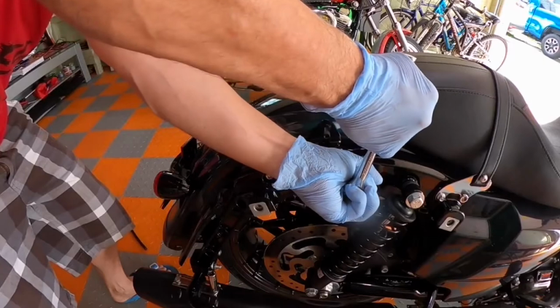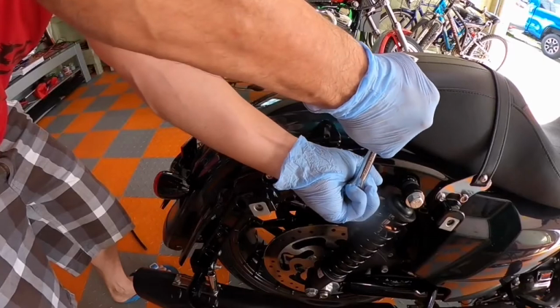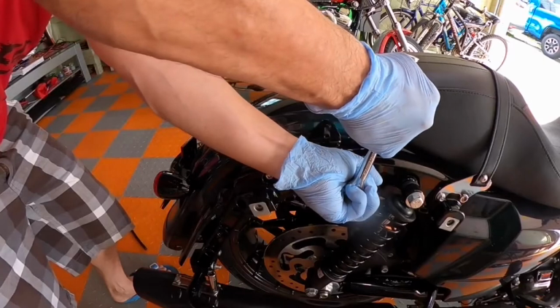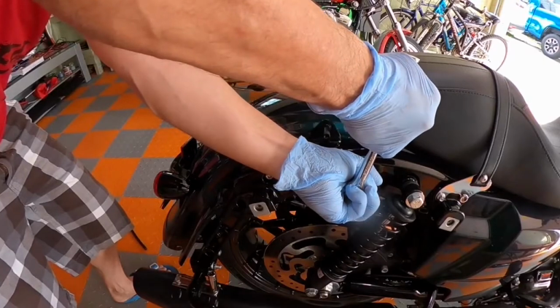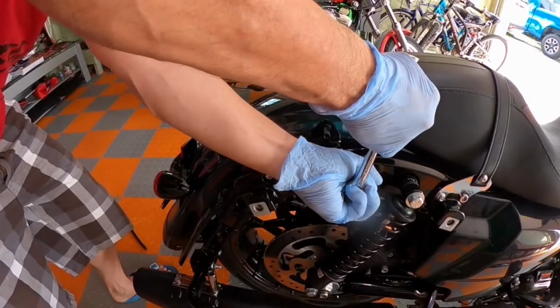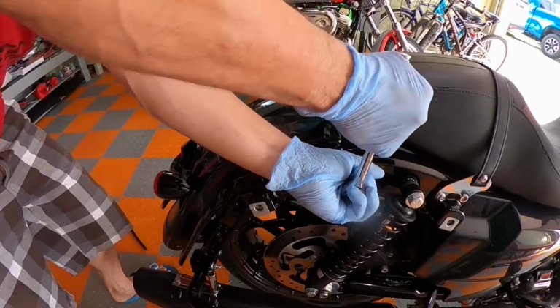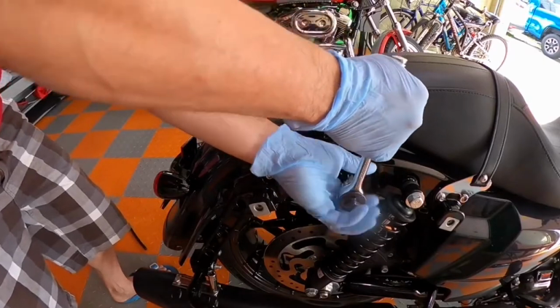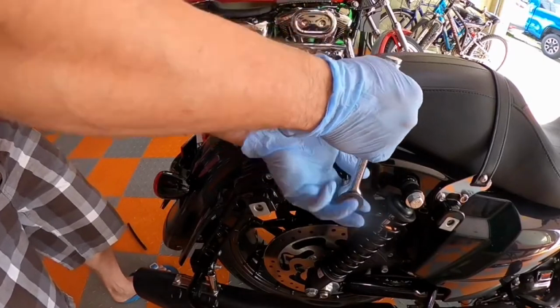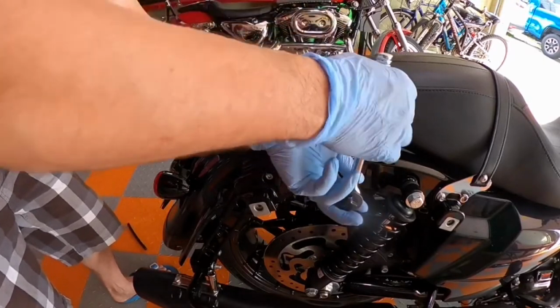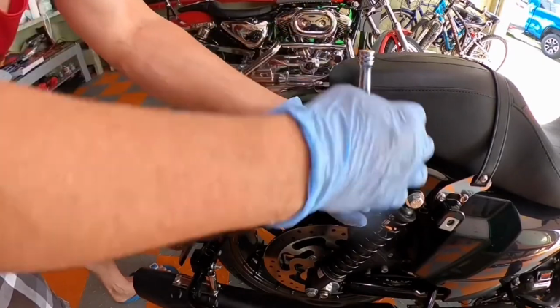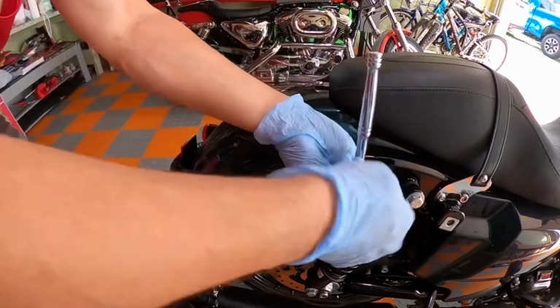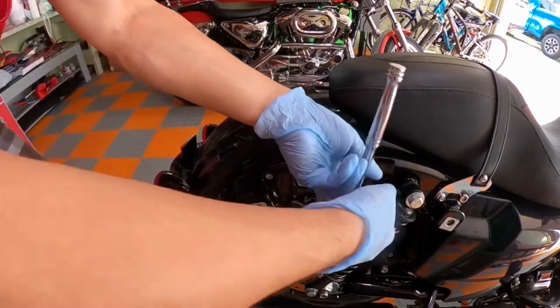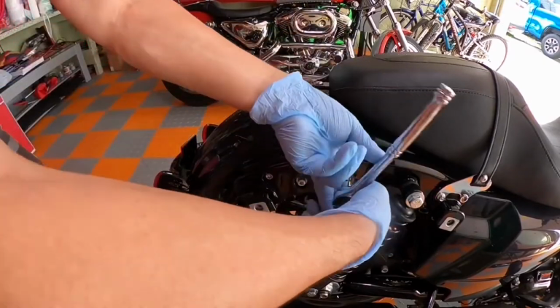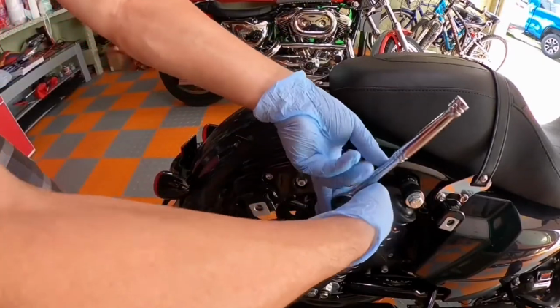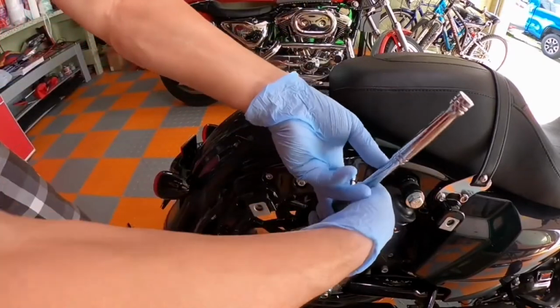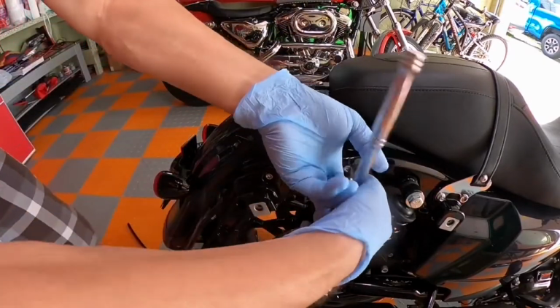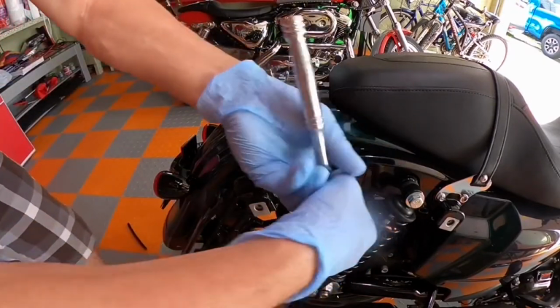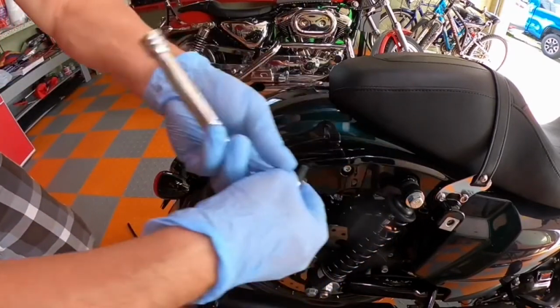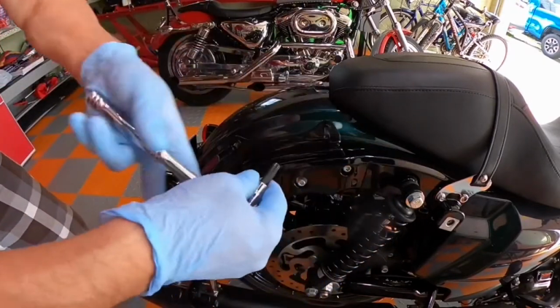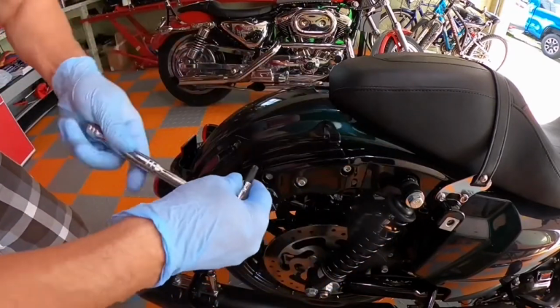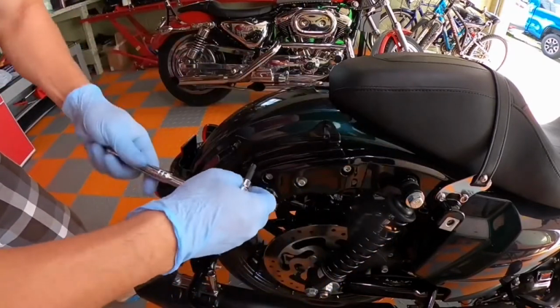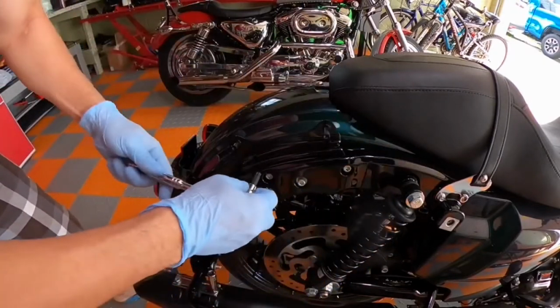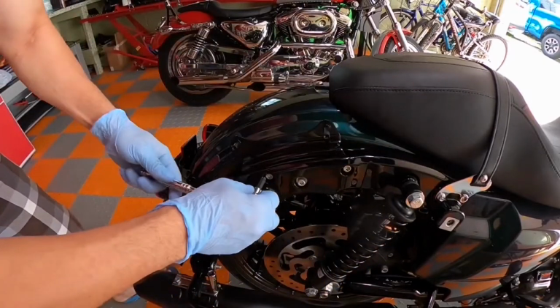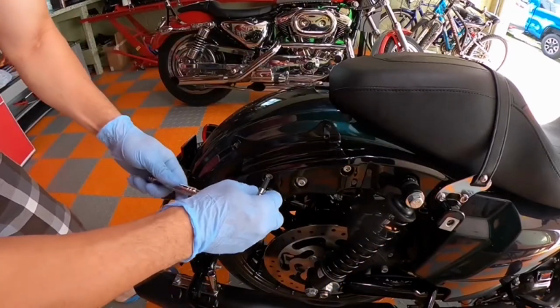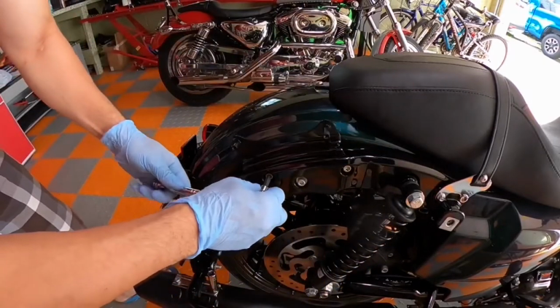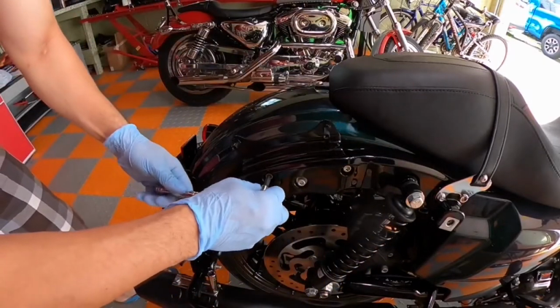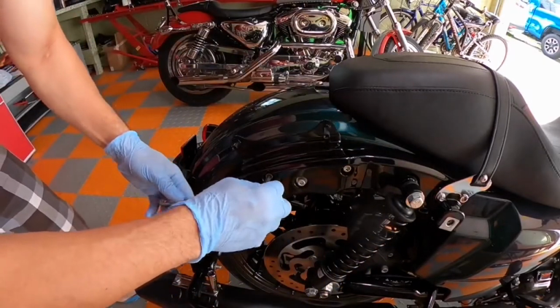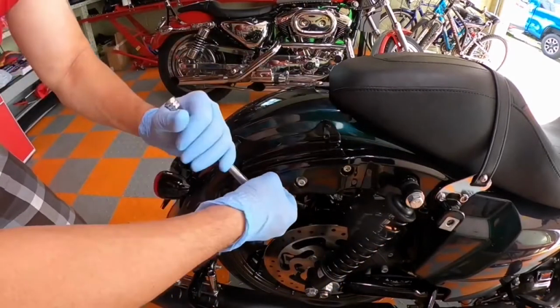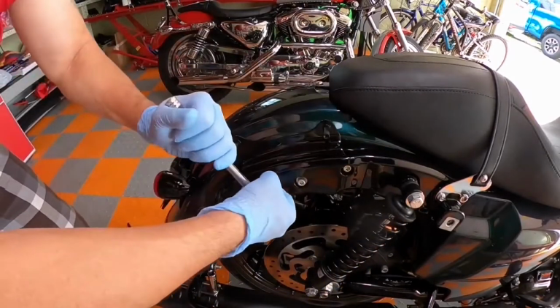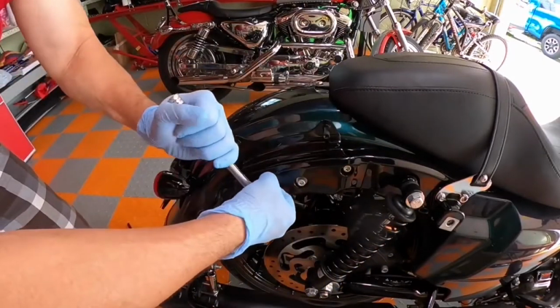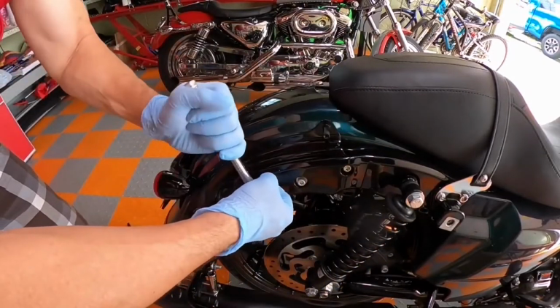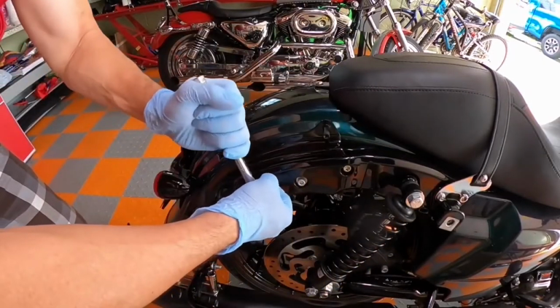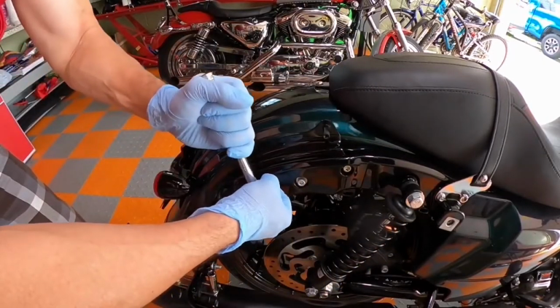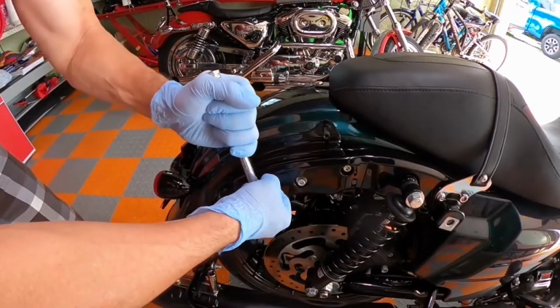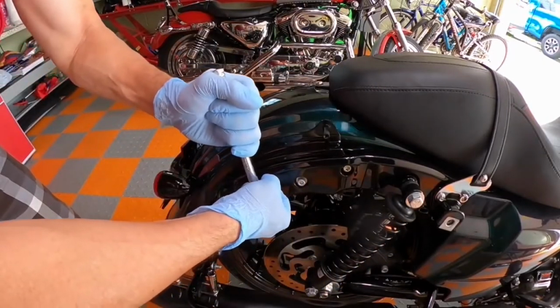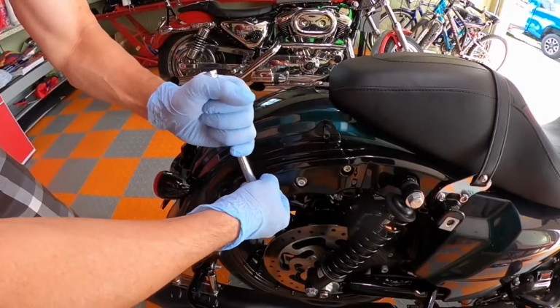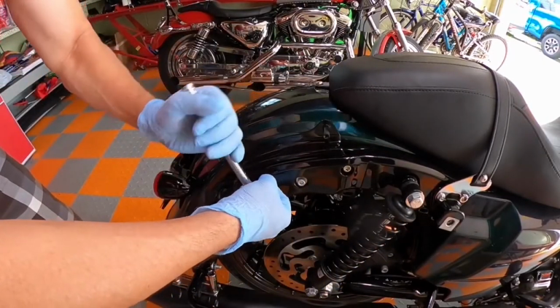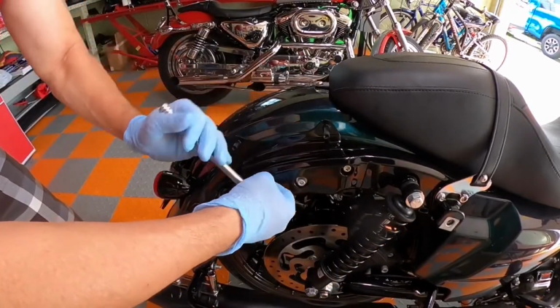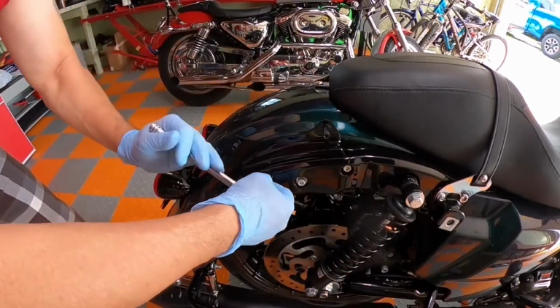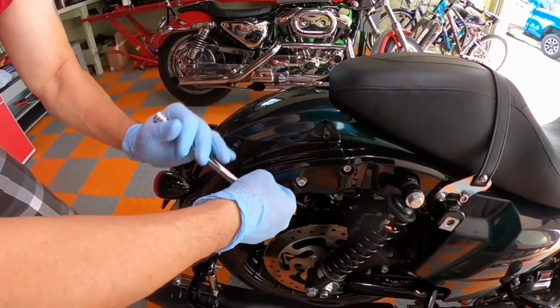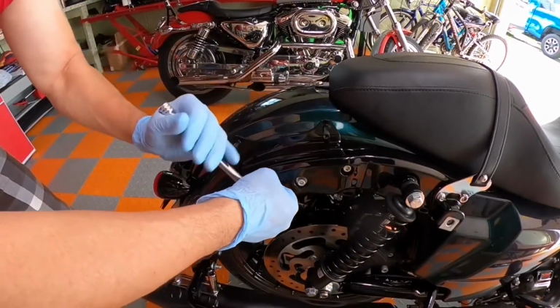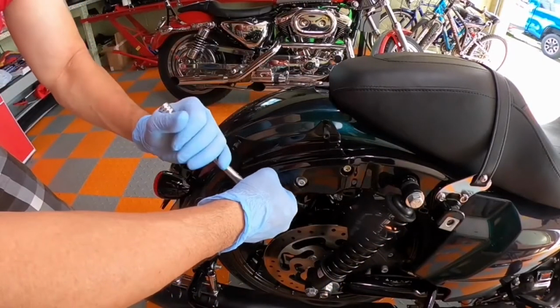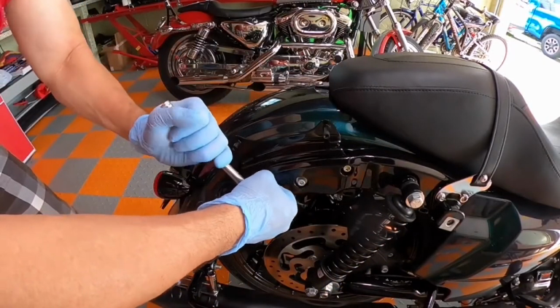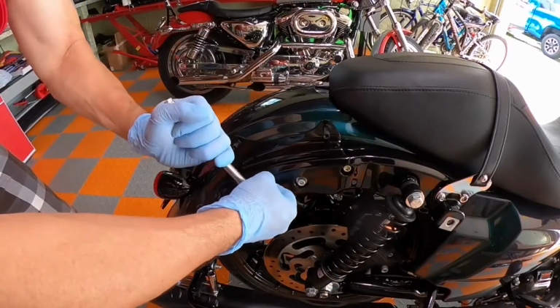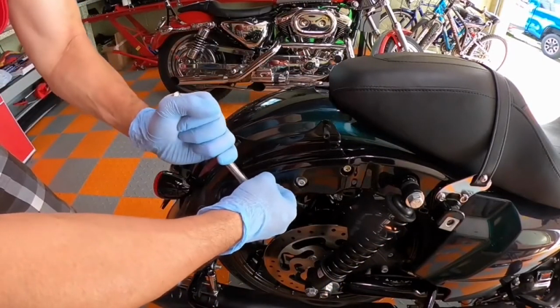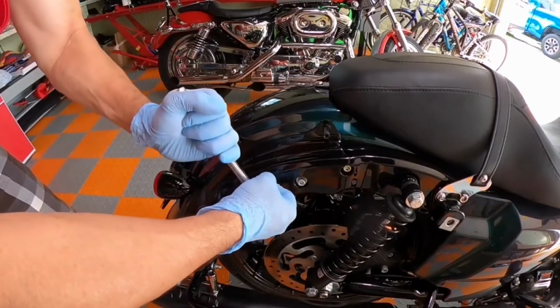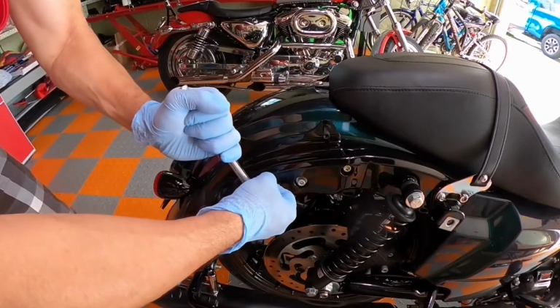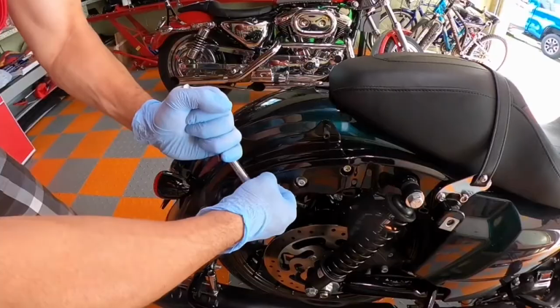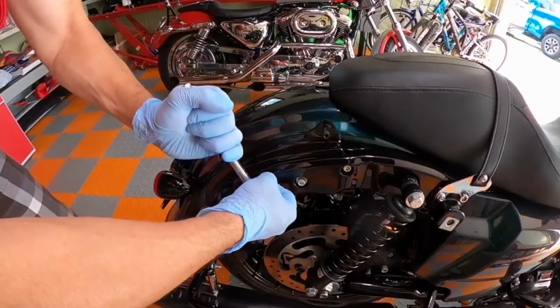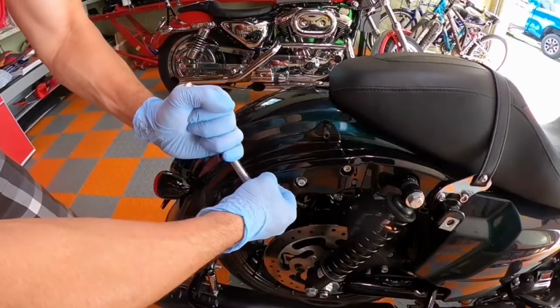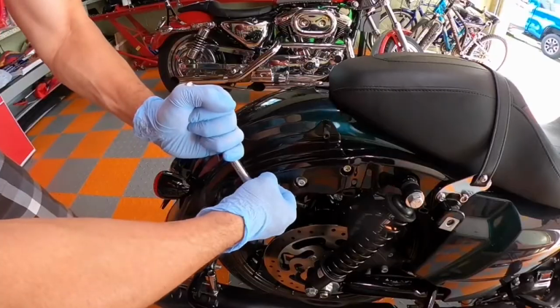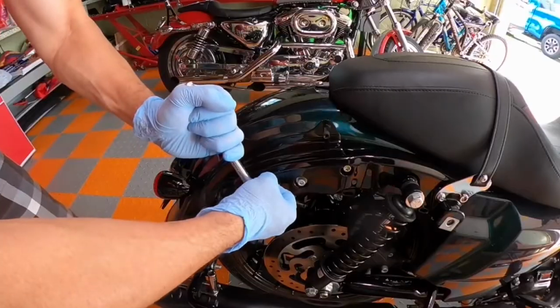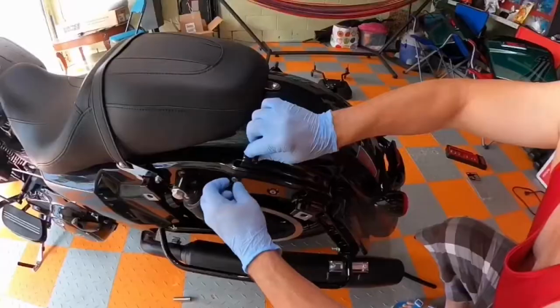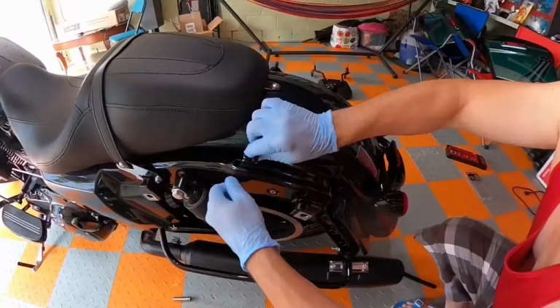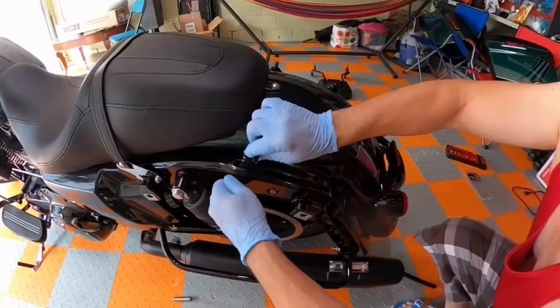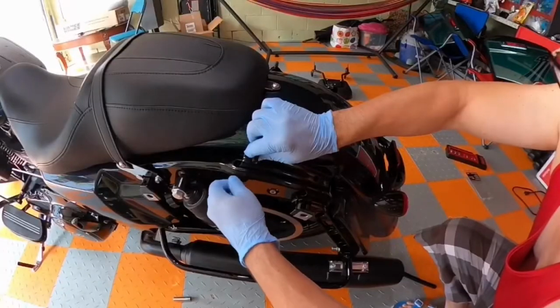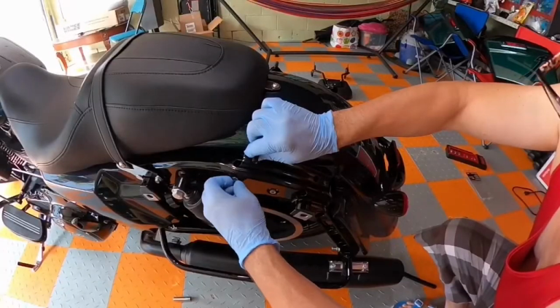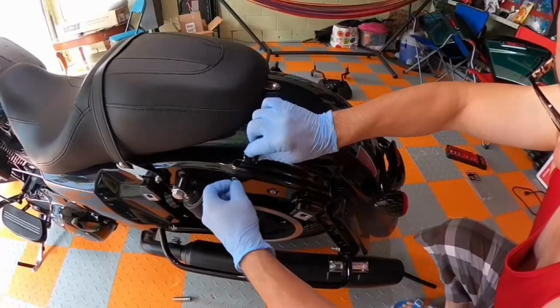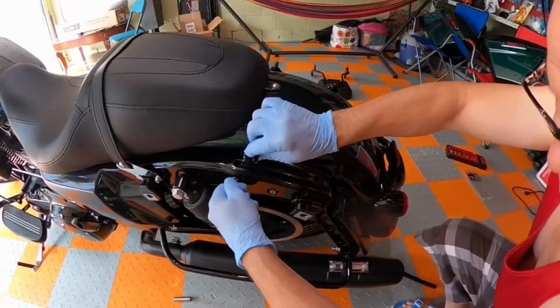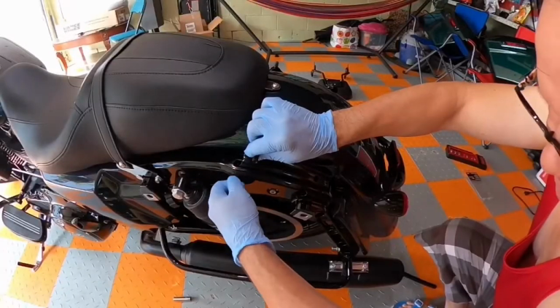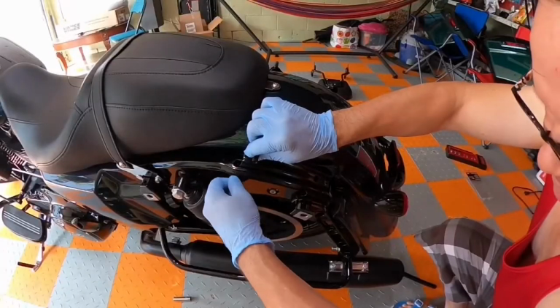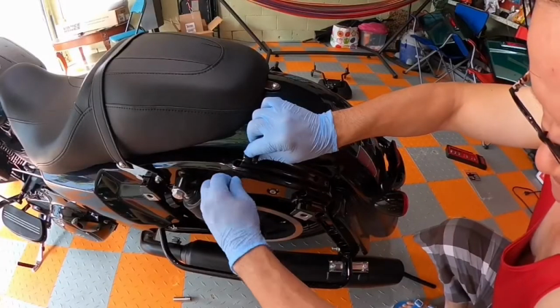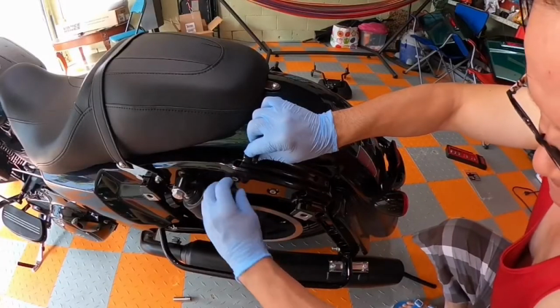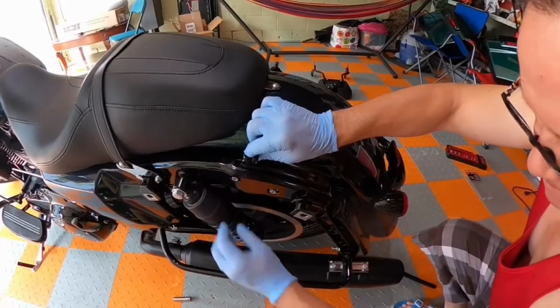Use a T45 to tighten up those four screws — two on each side. T45.